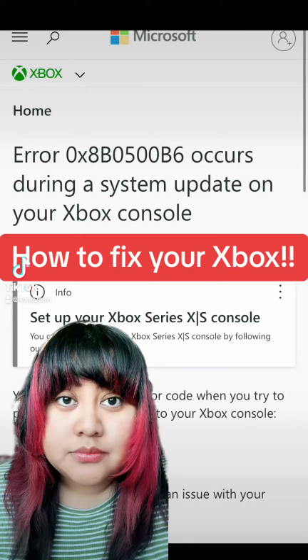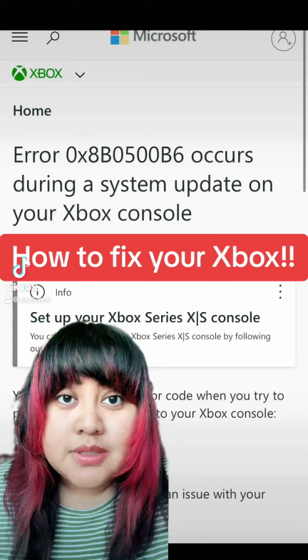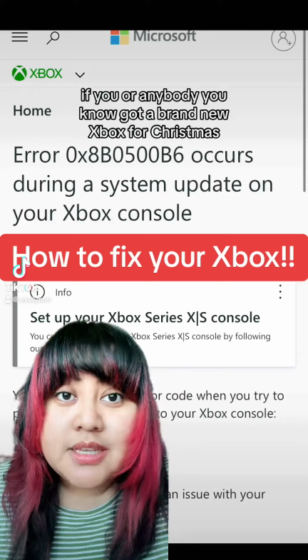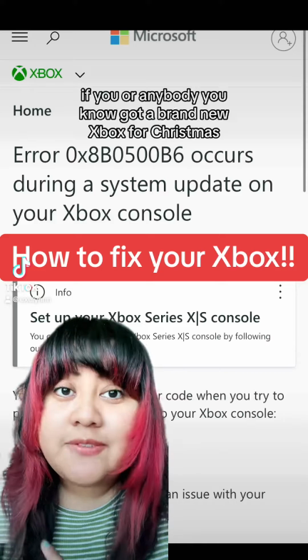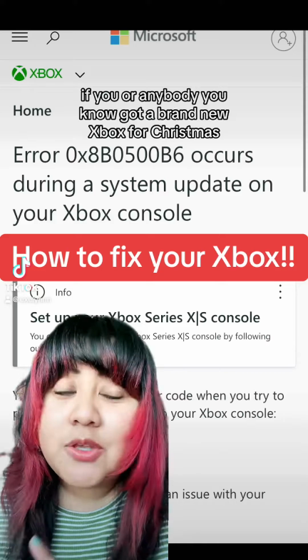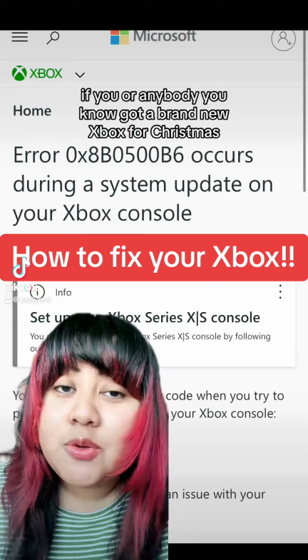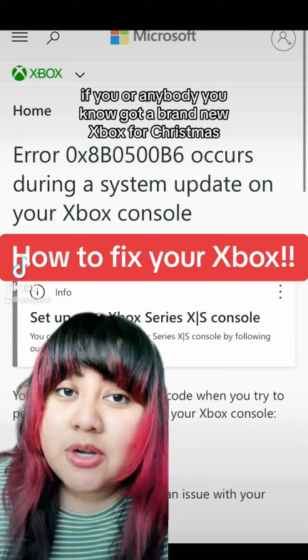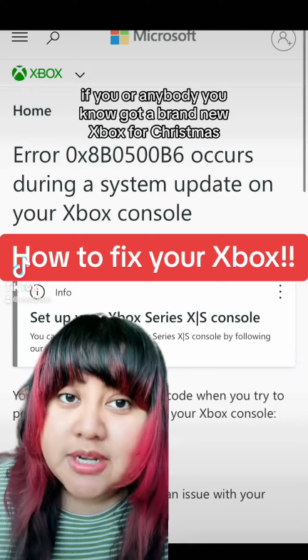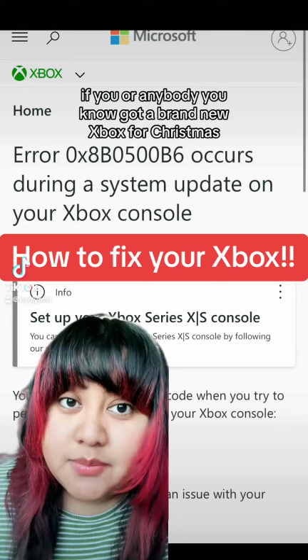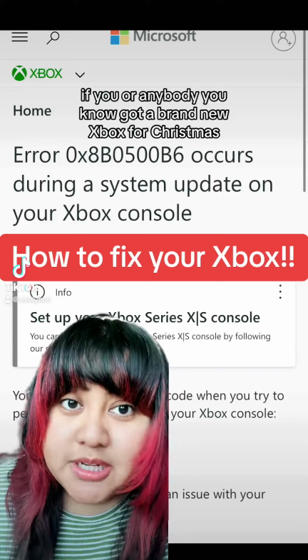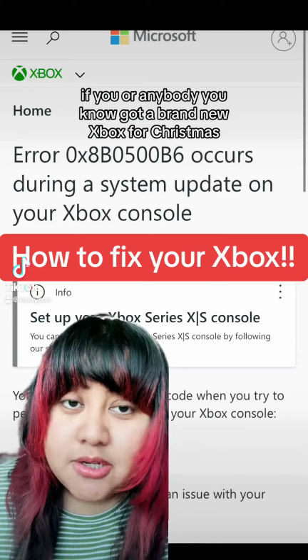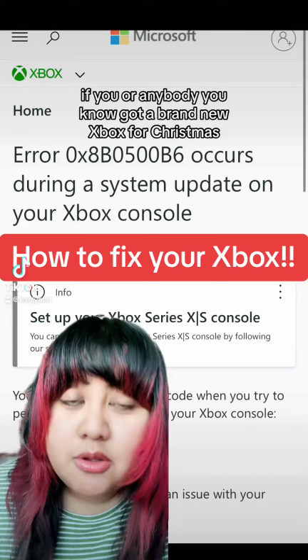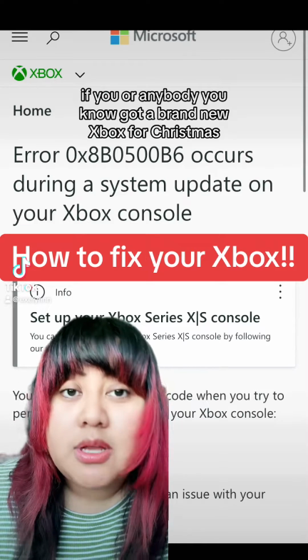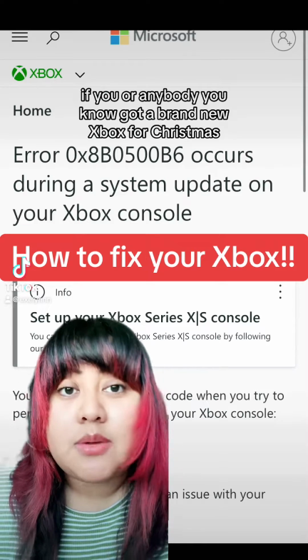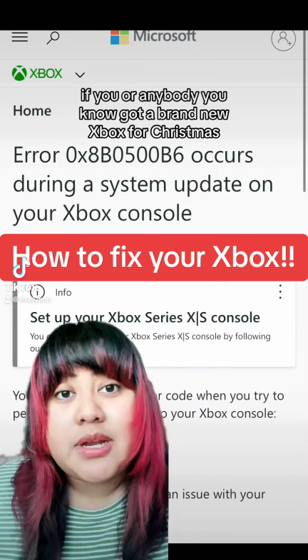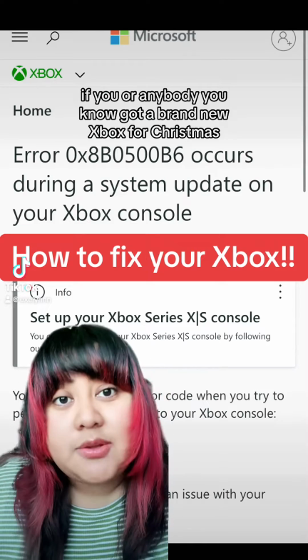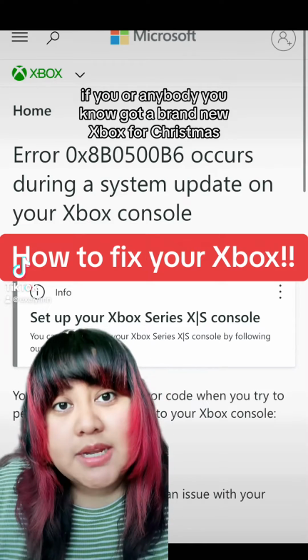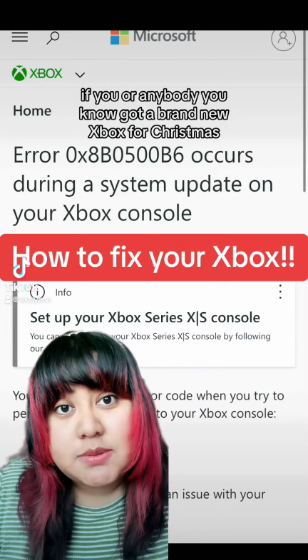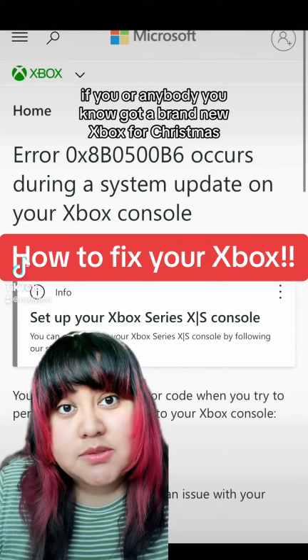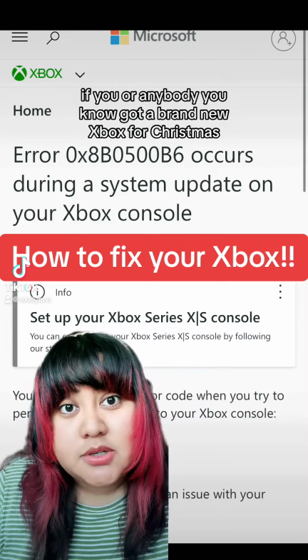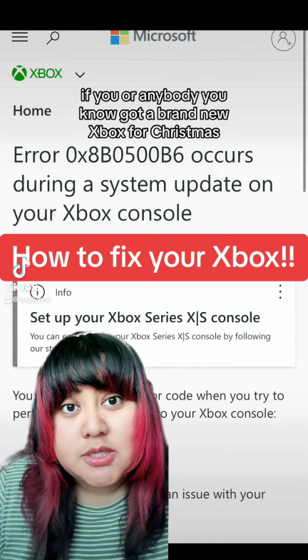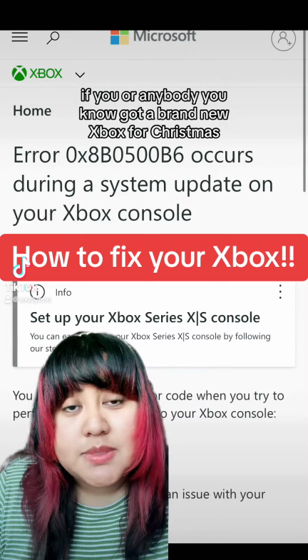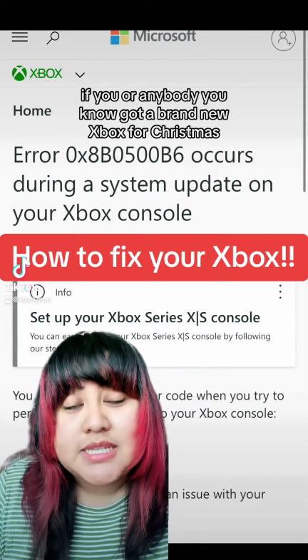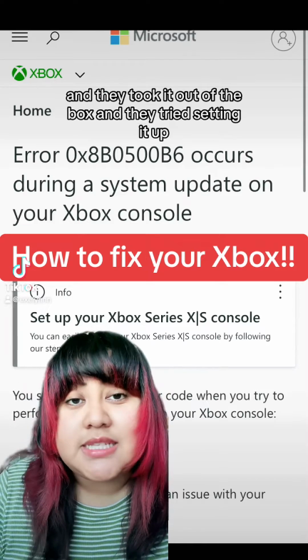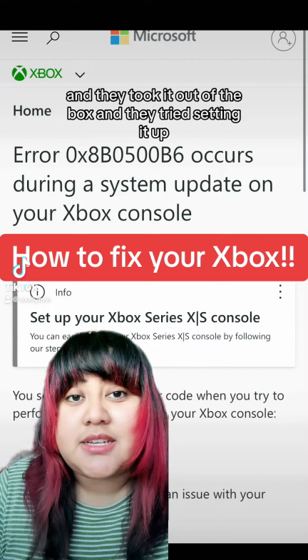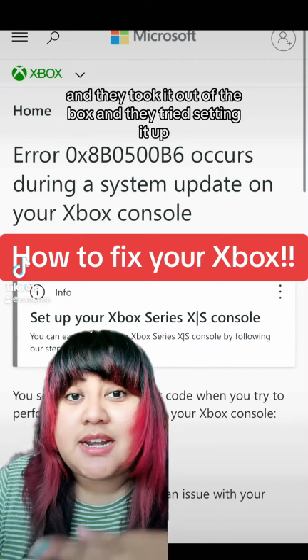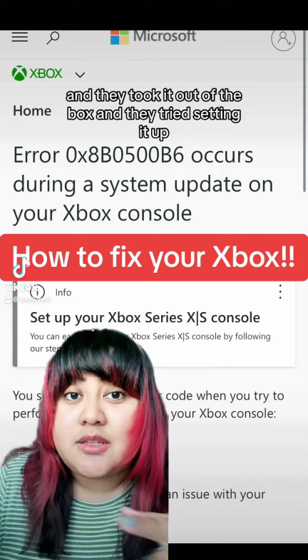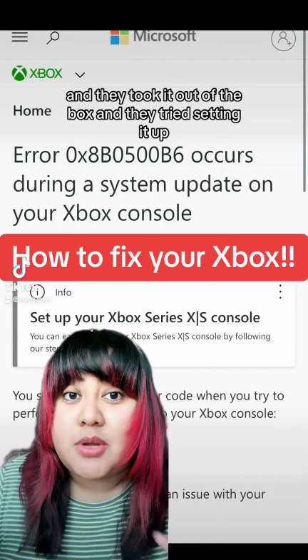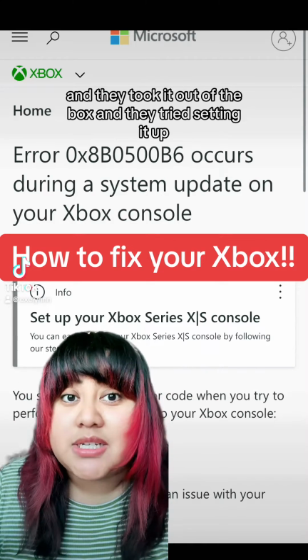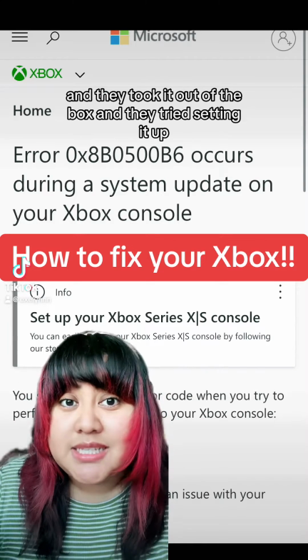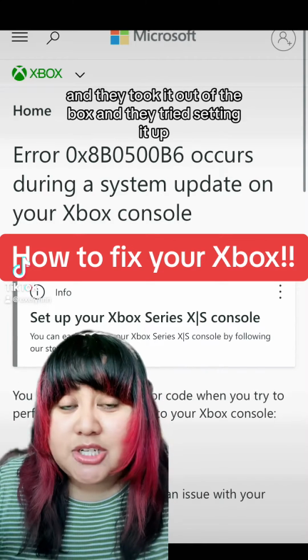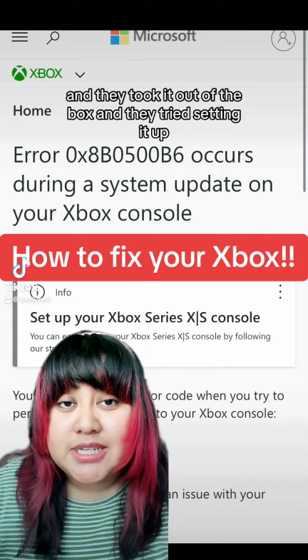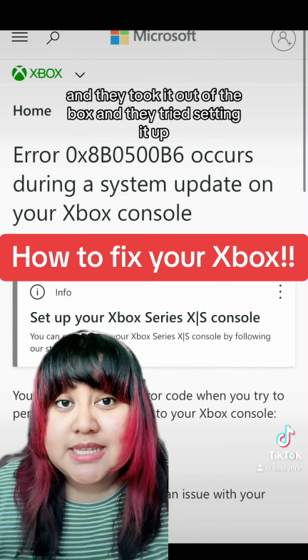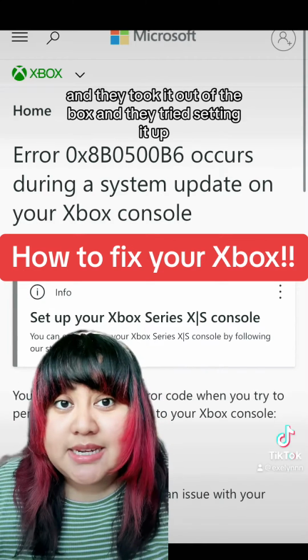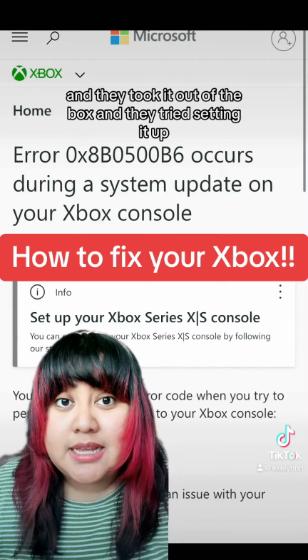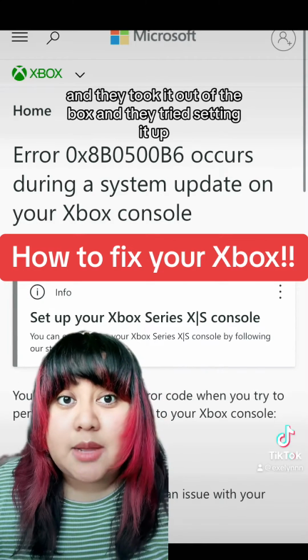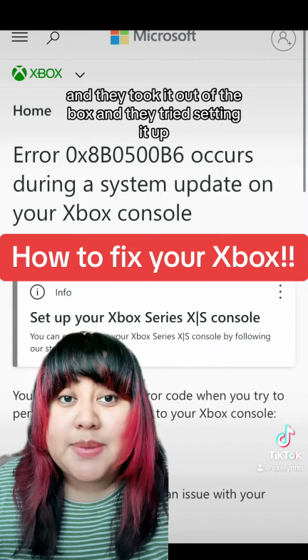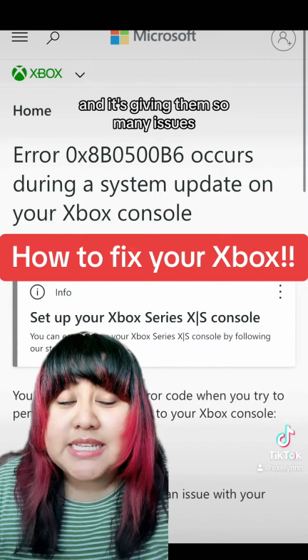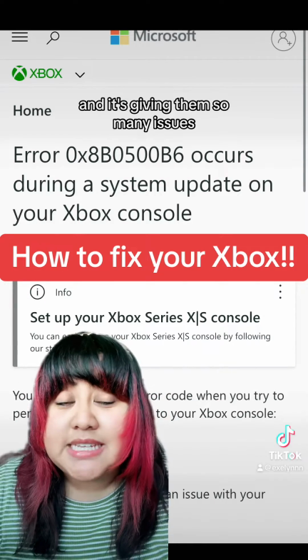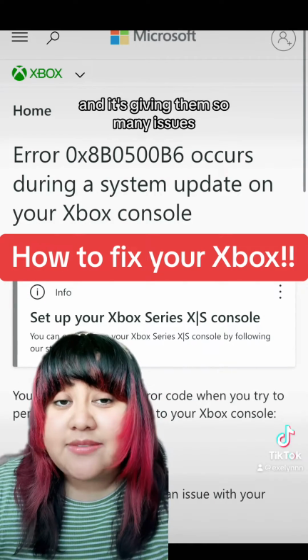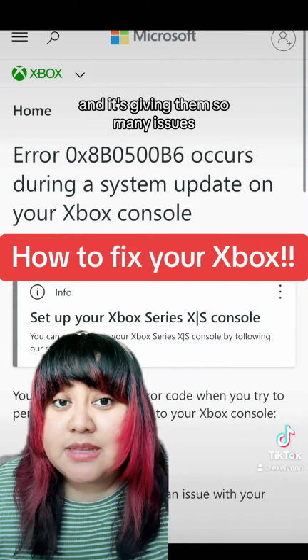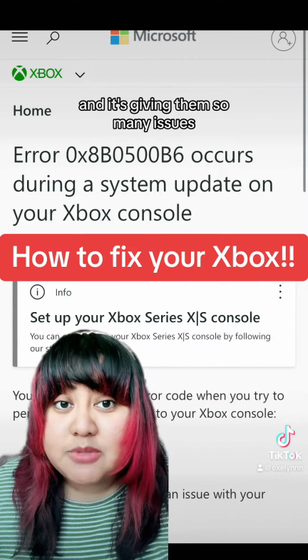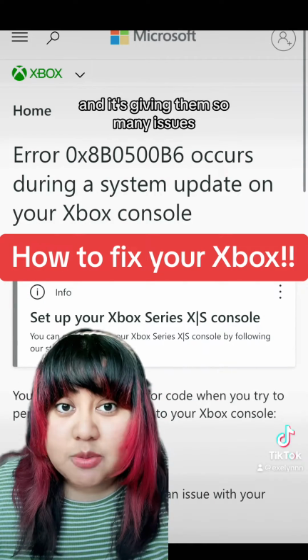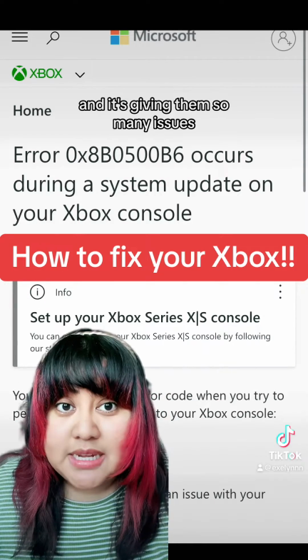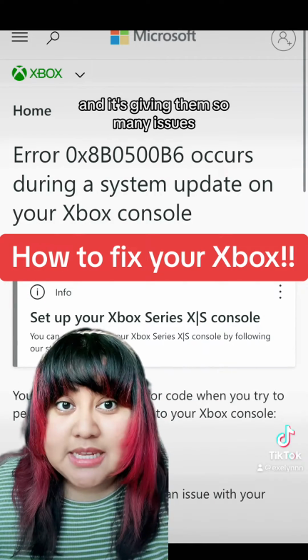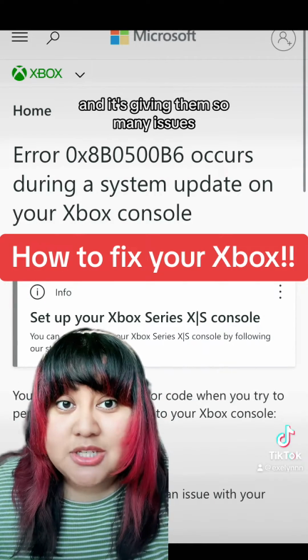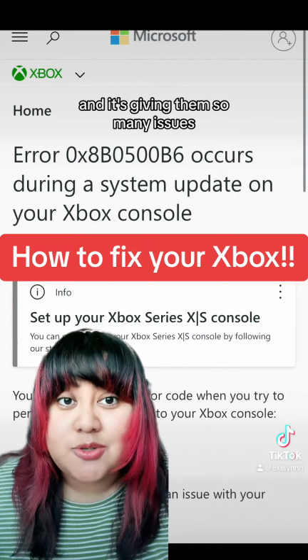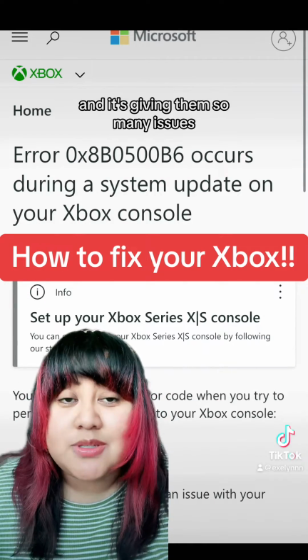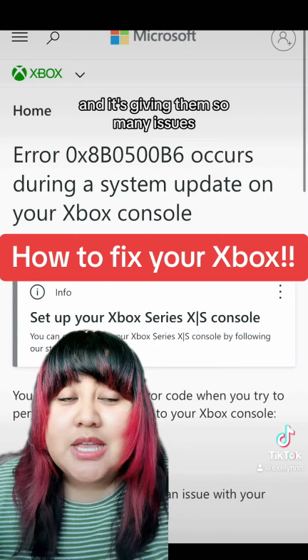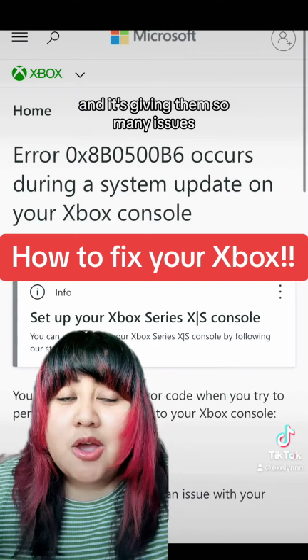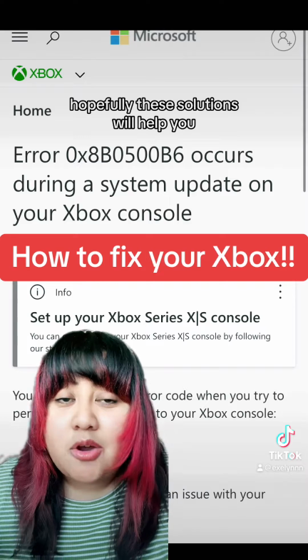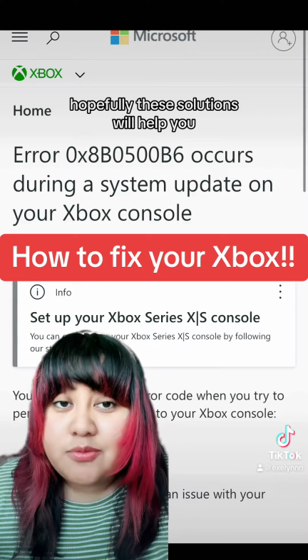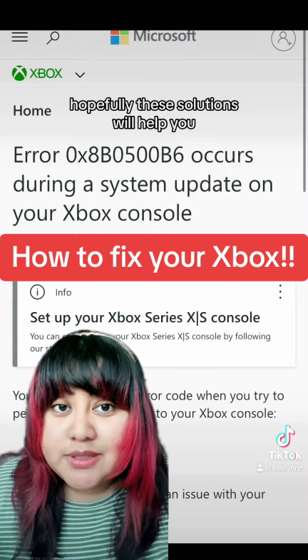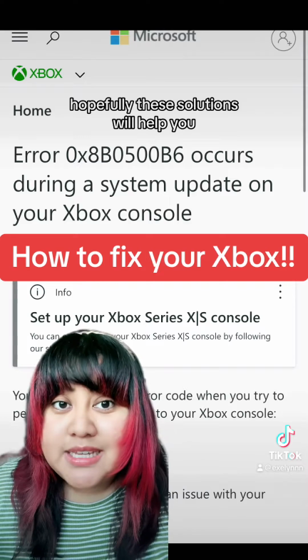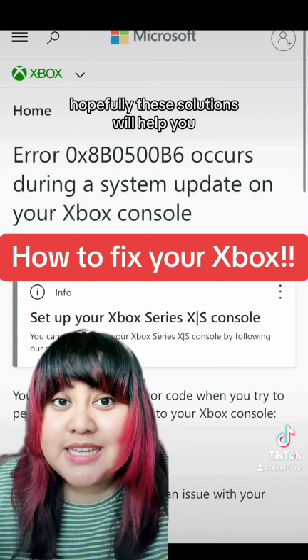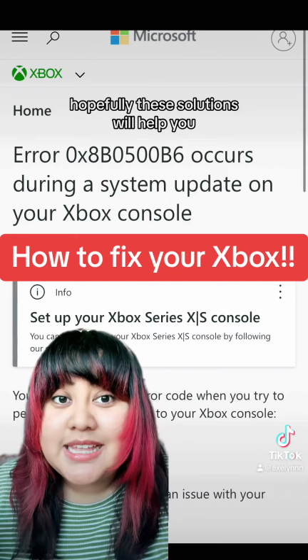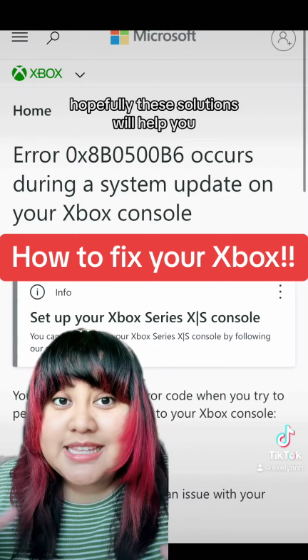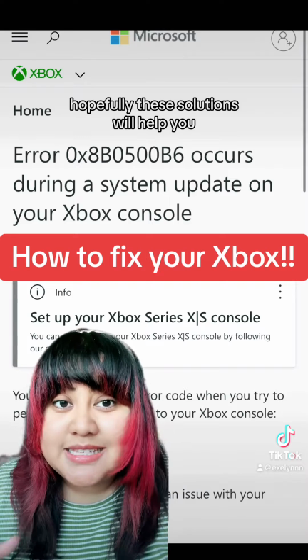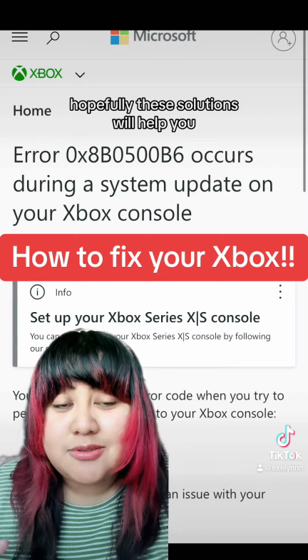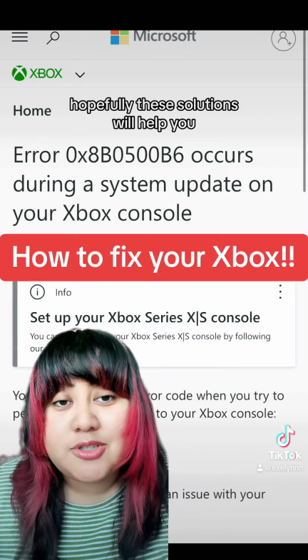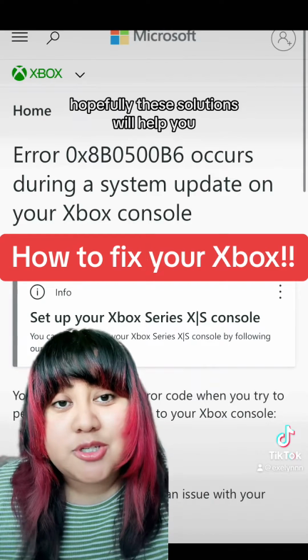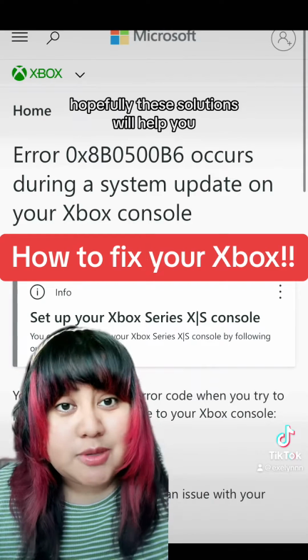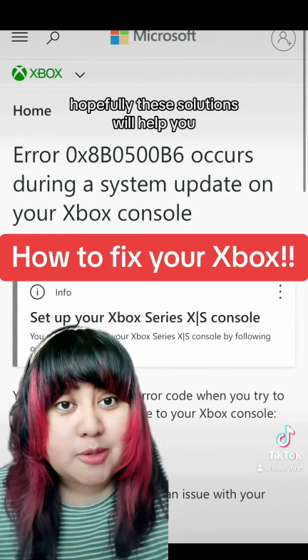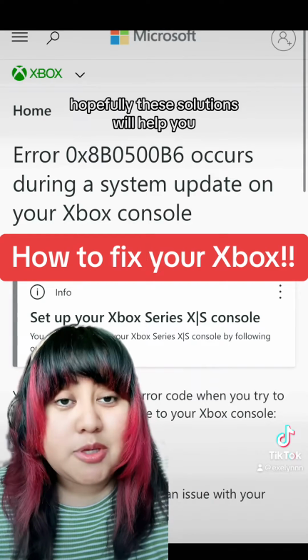If you or anybody you know got a brand new Xbox for Christmas, took it out of the box, tried setting it up and it's giving them so many issues, hopefully these solutions will help you.